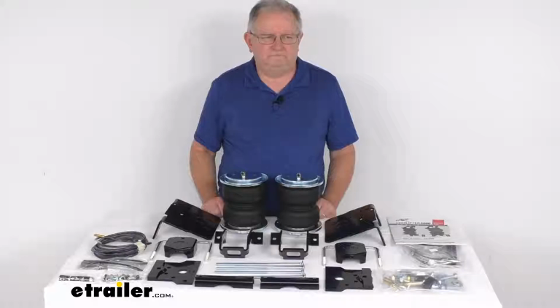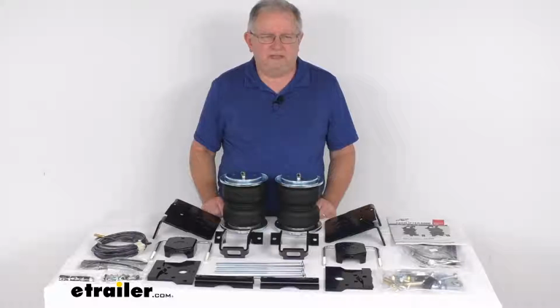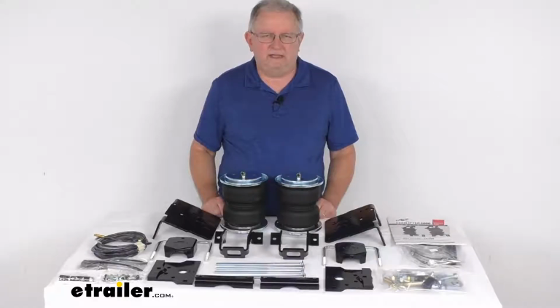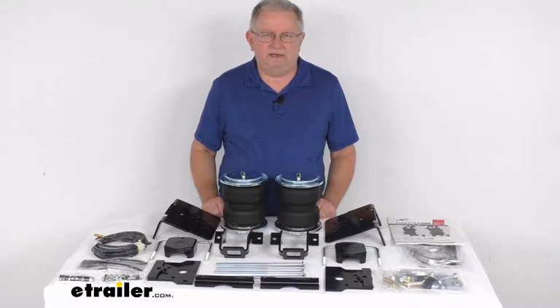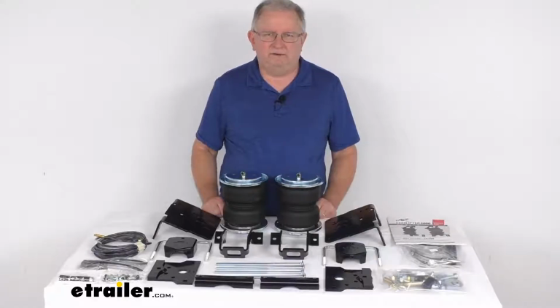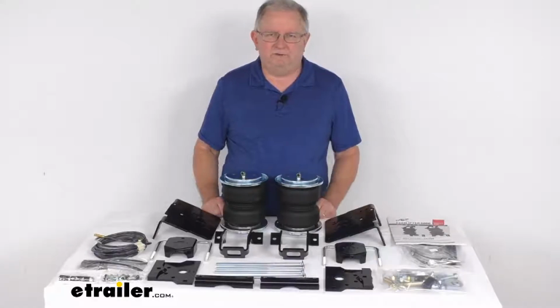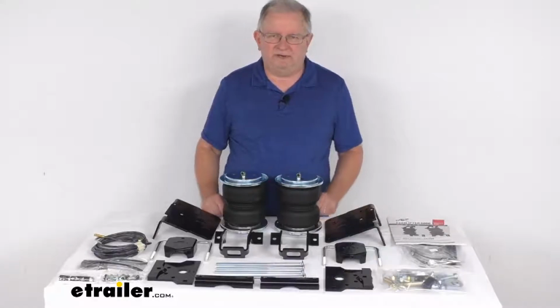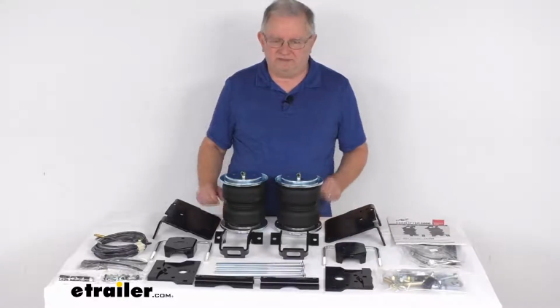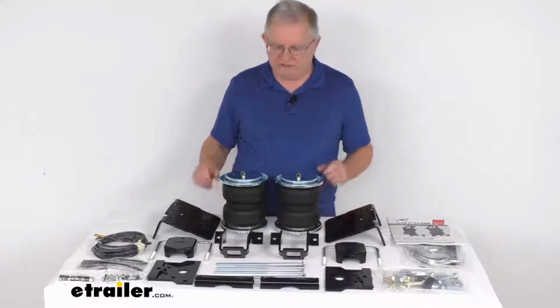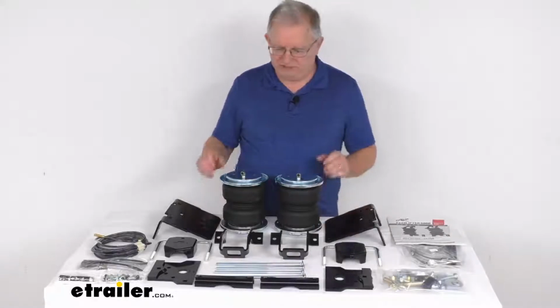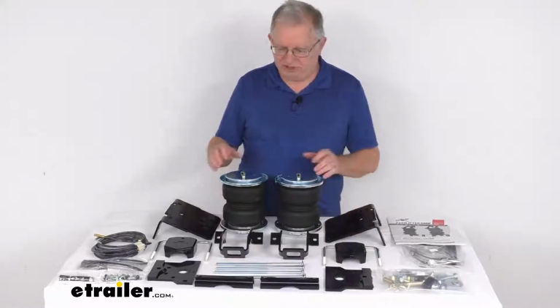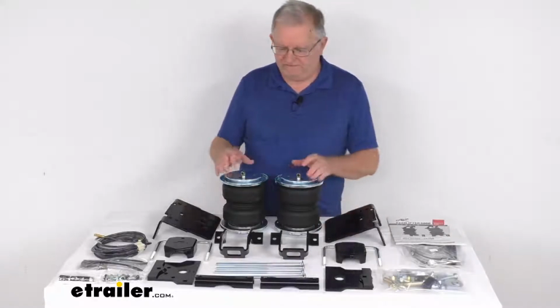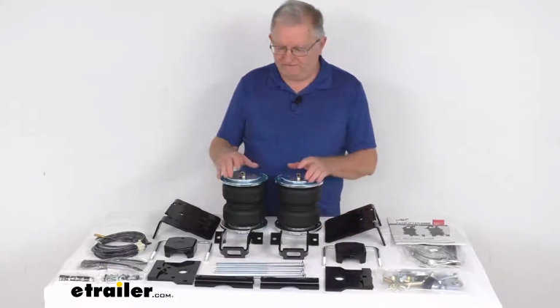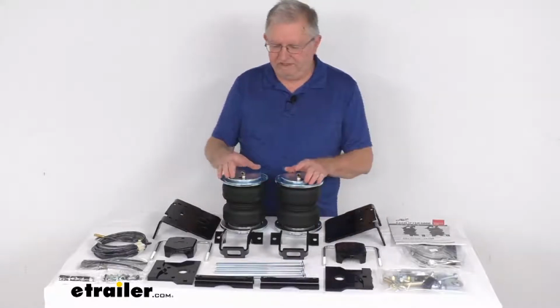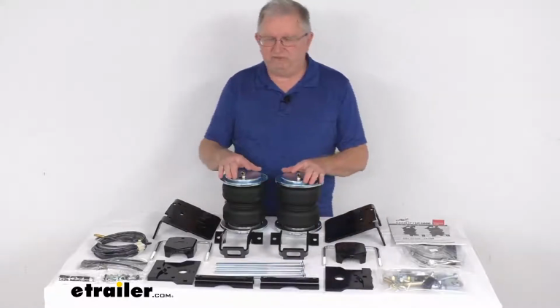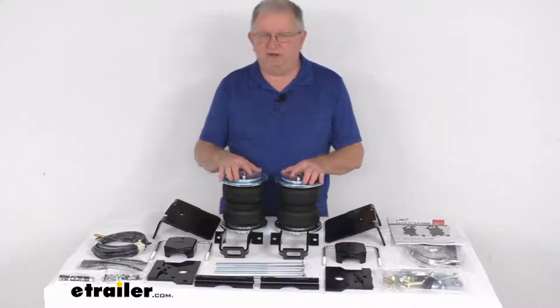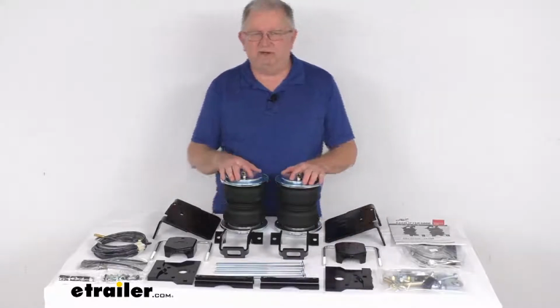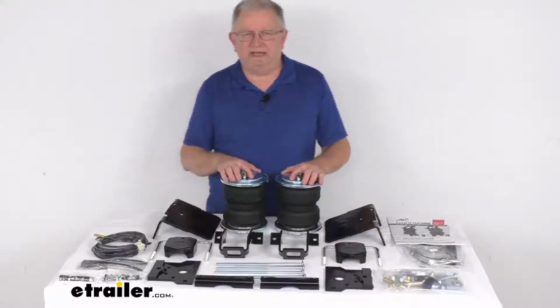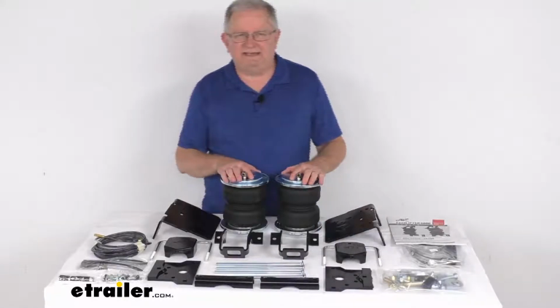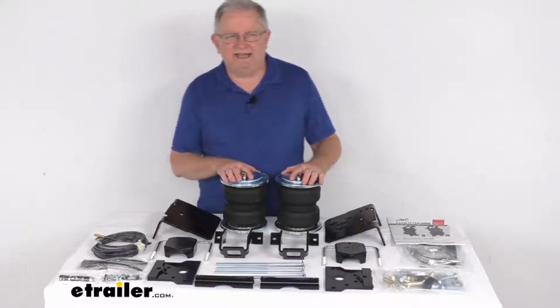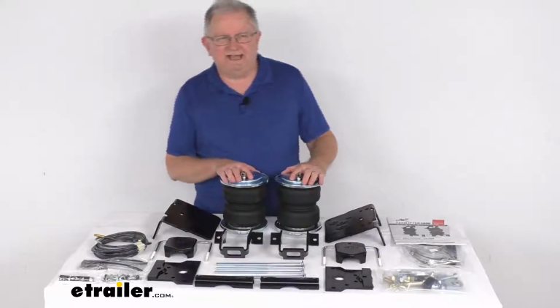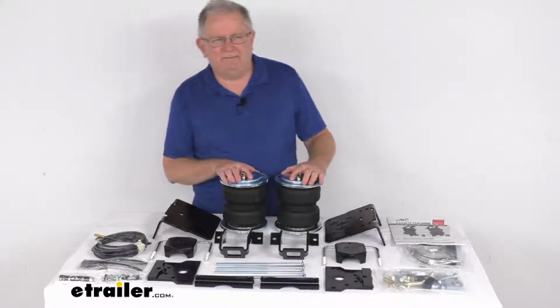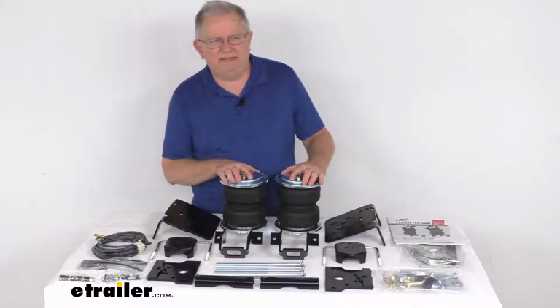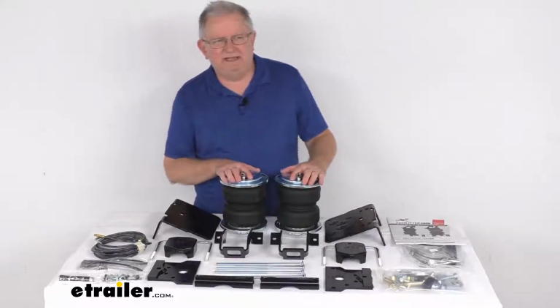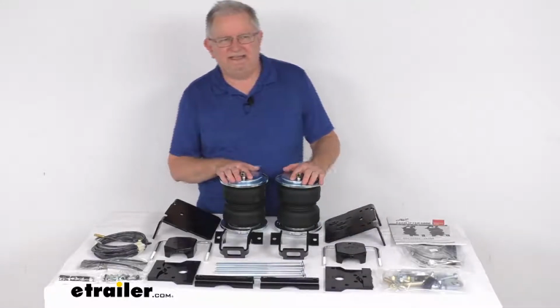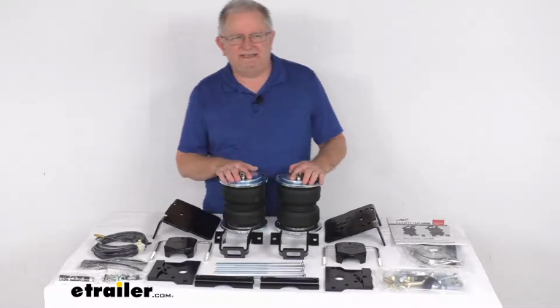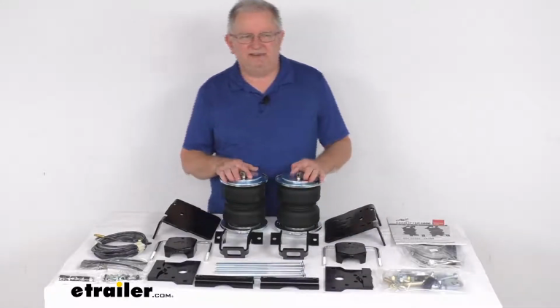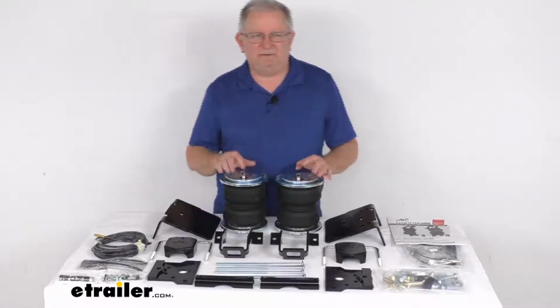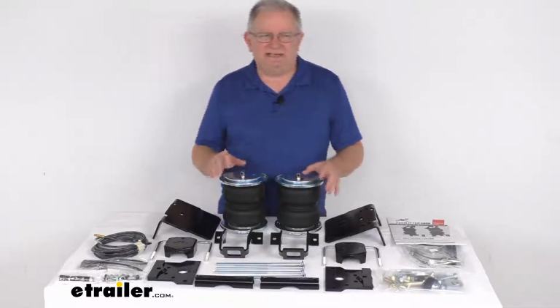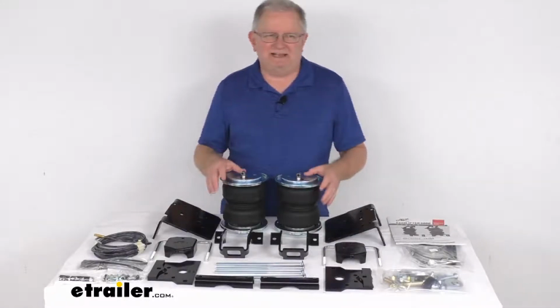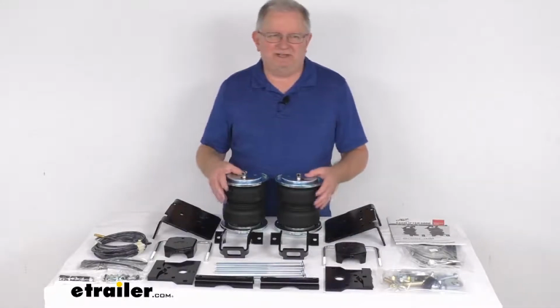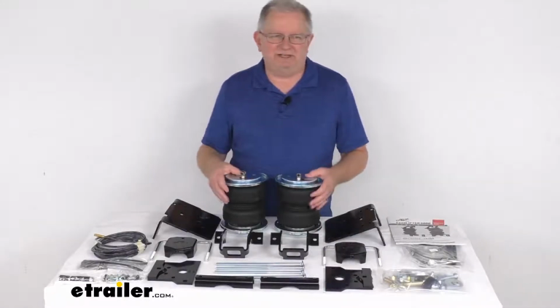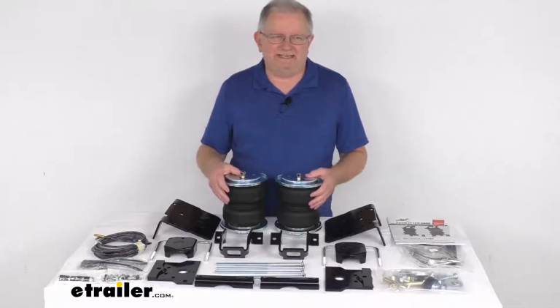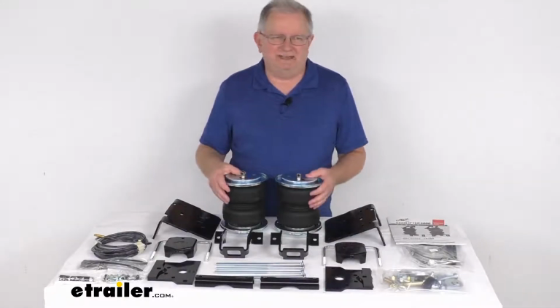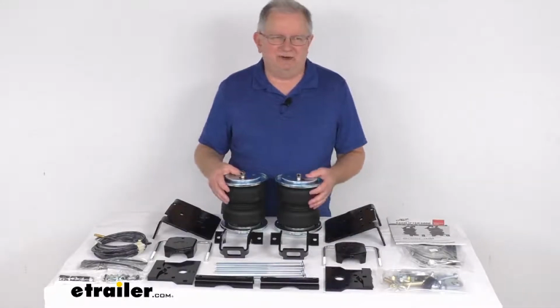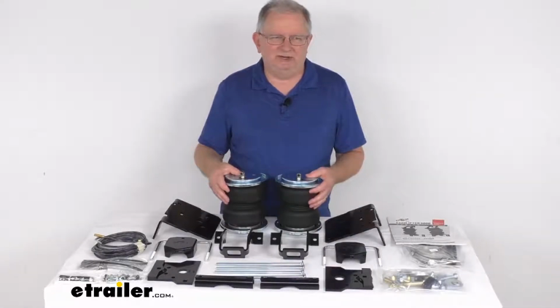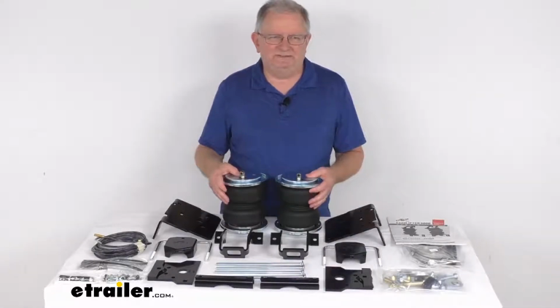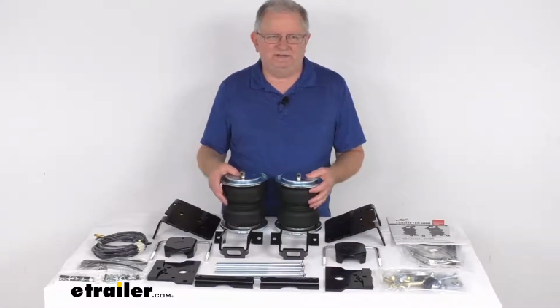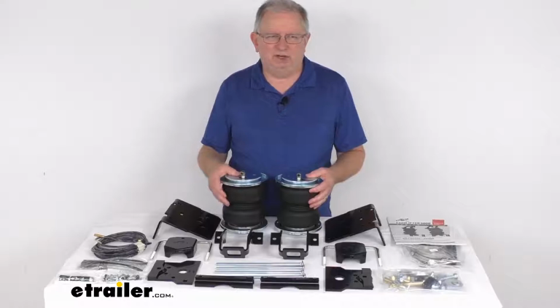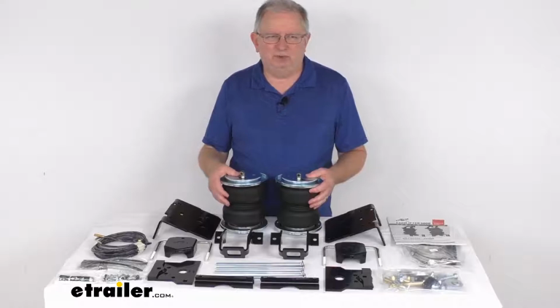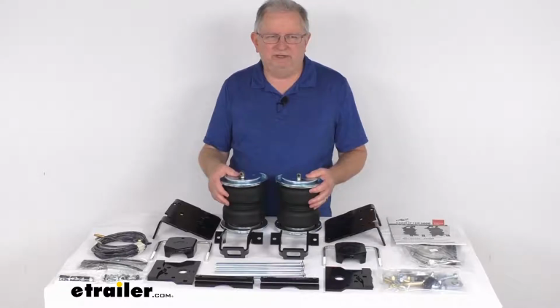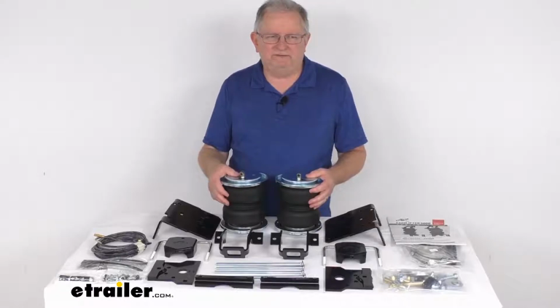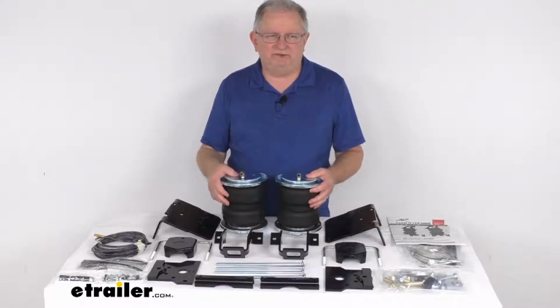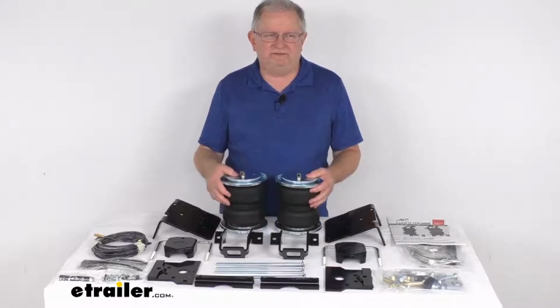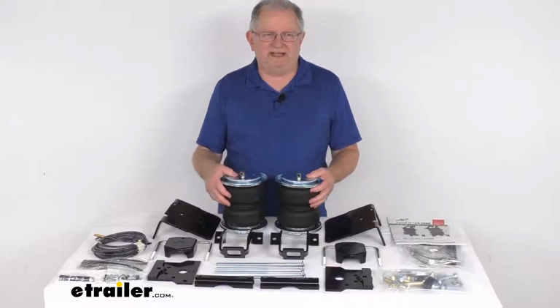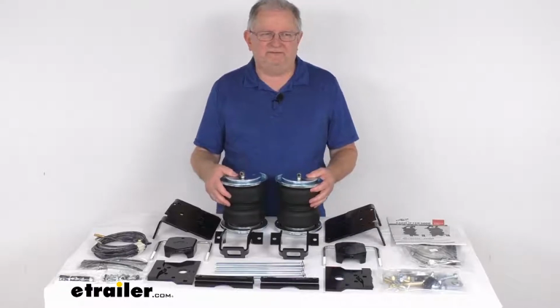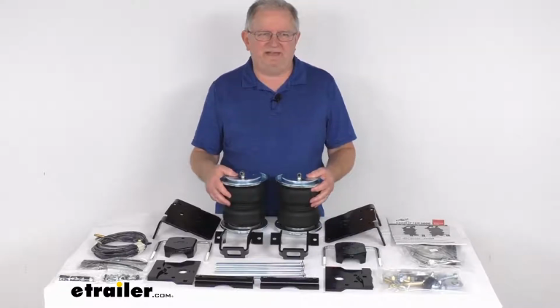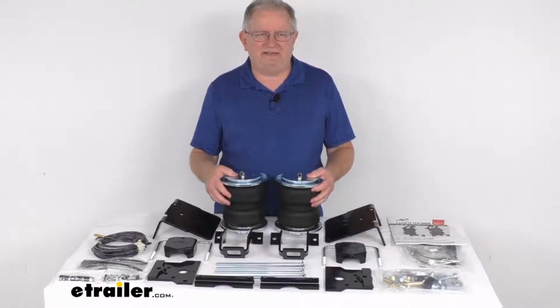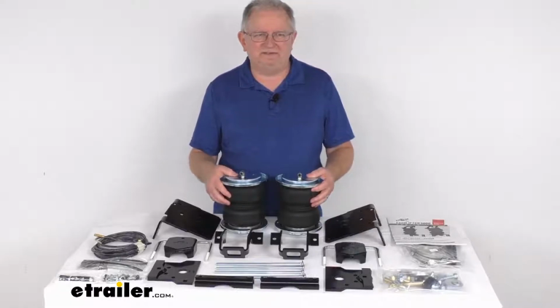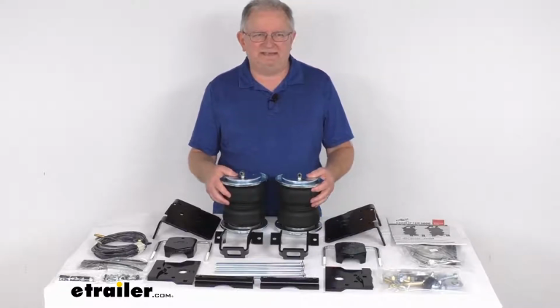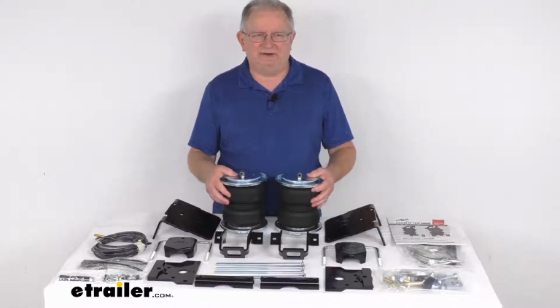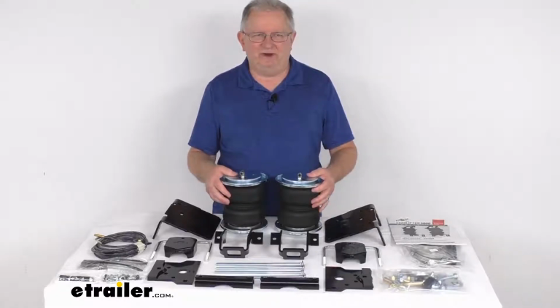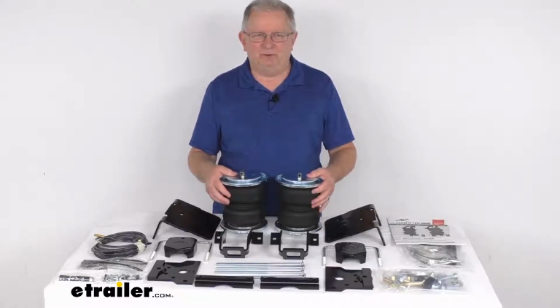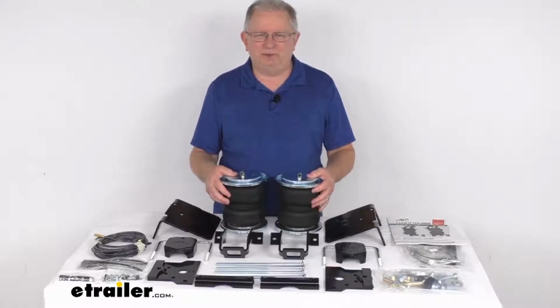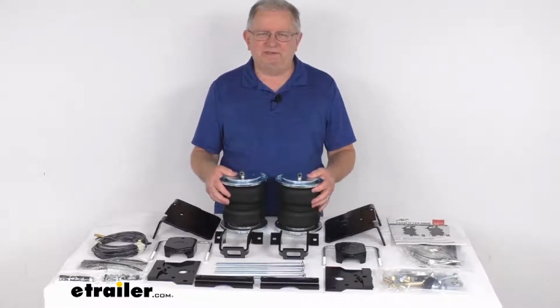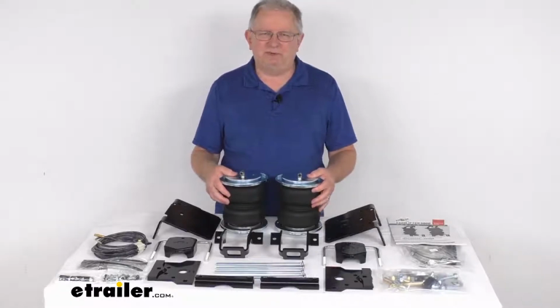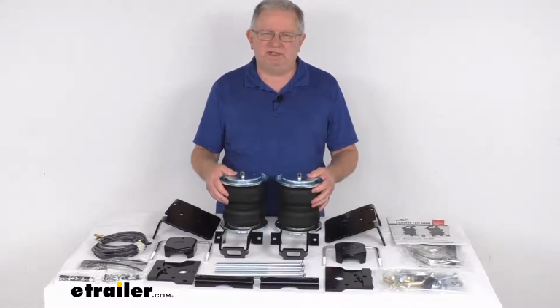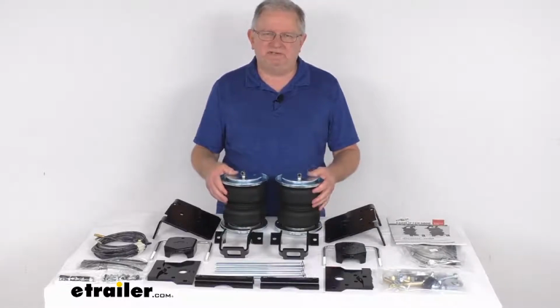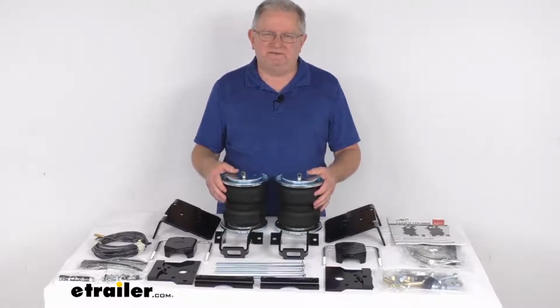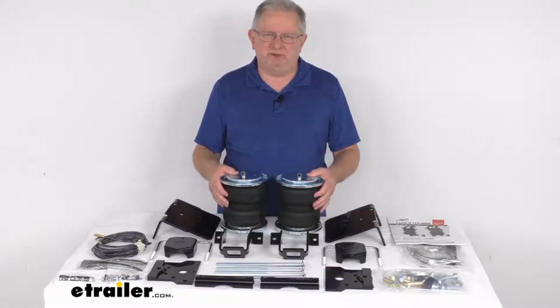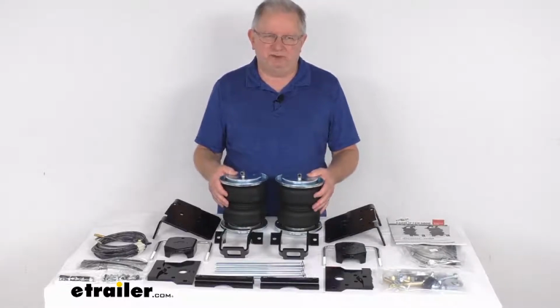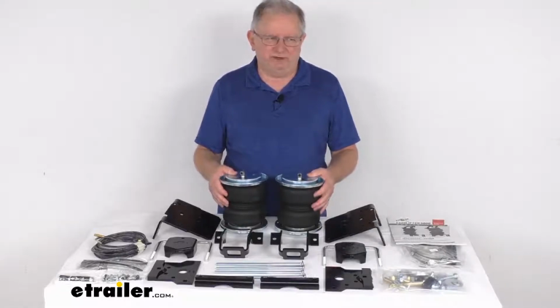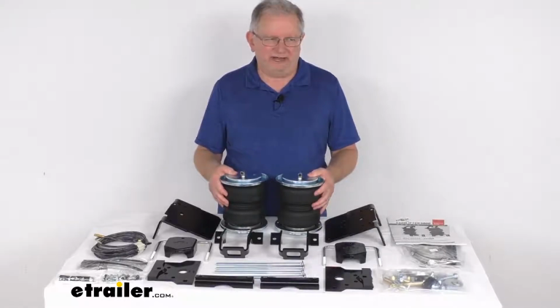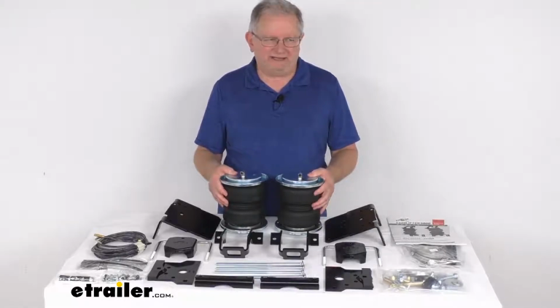Hello everybody, this is Jeff at eTrailer.com. Today we're going to take a look at the Airlift Load Lifter 5000 Air Helper Springs for your rear axle.